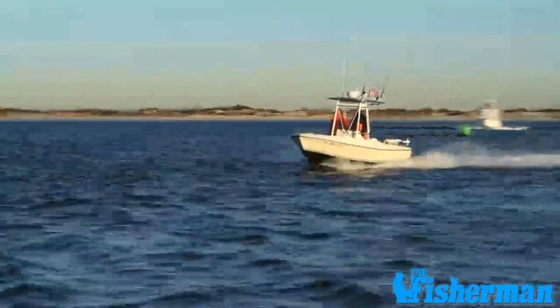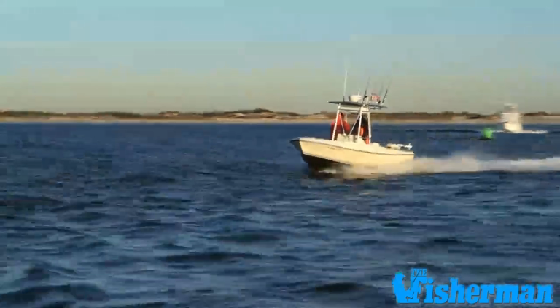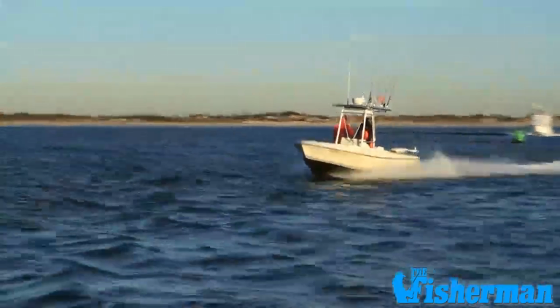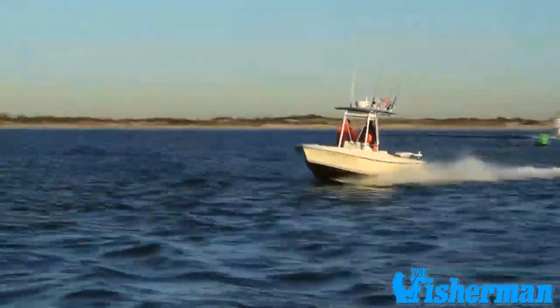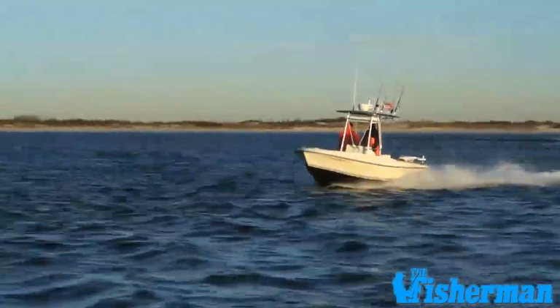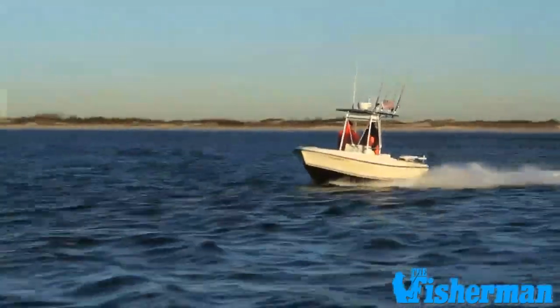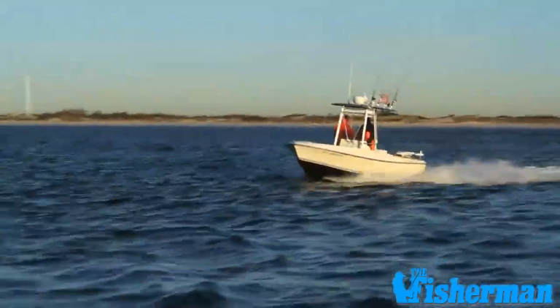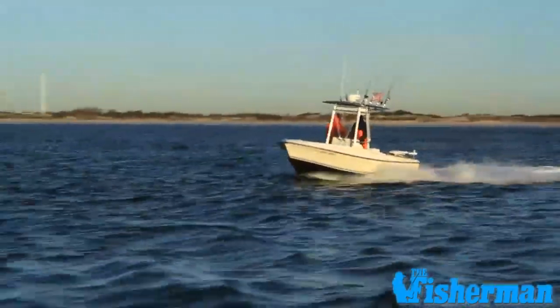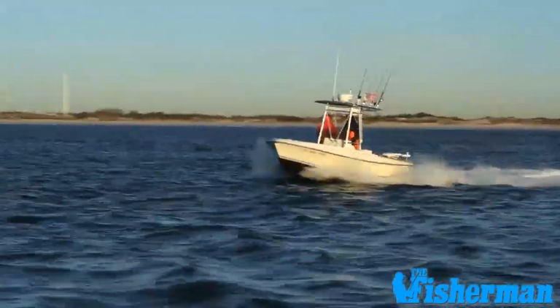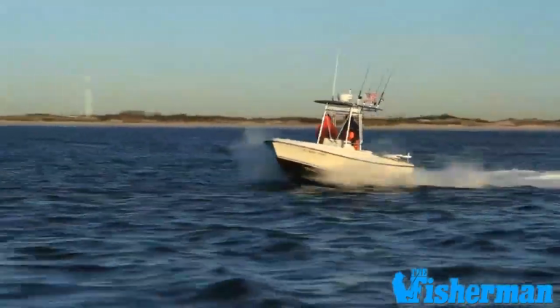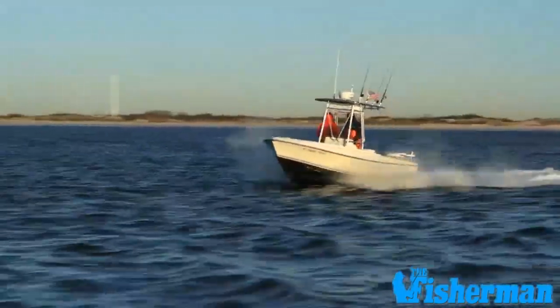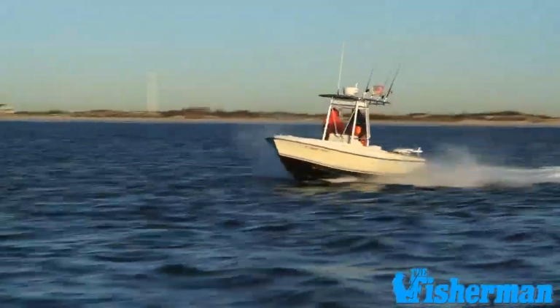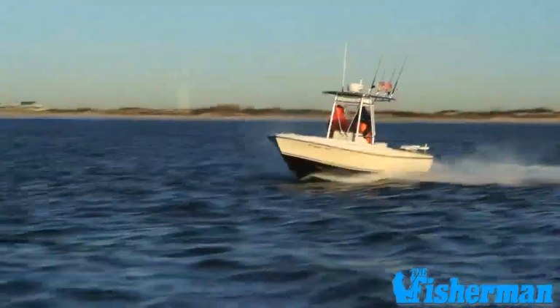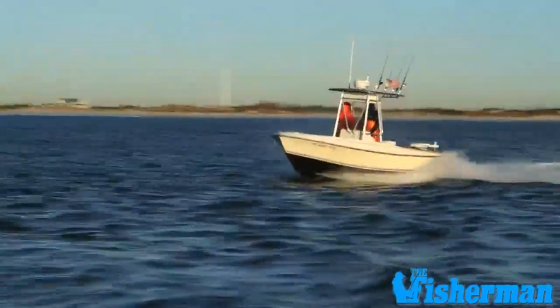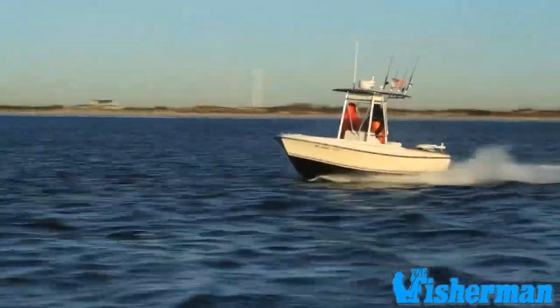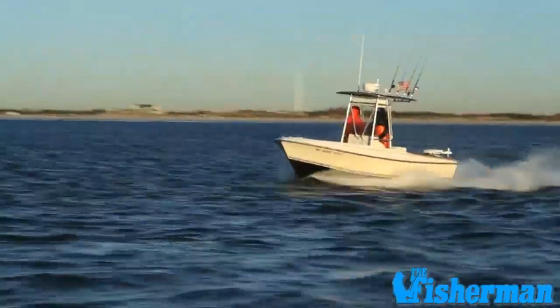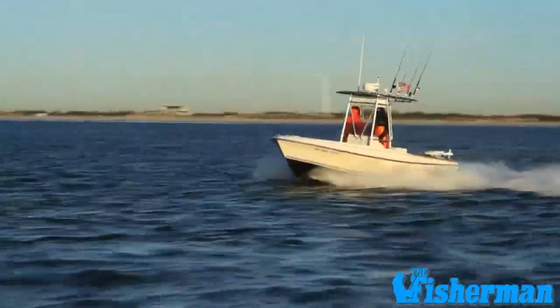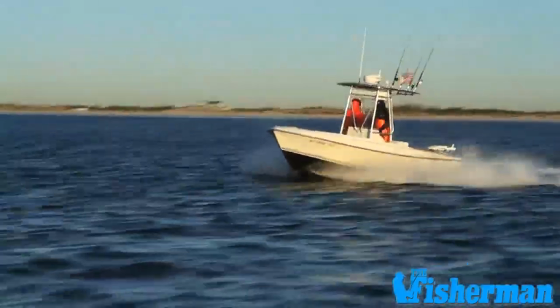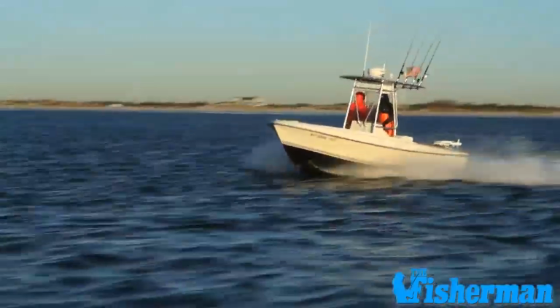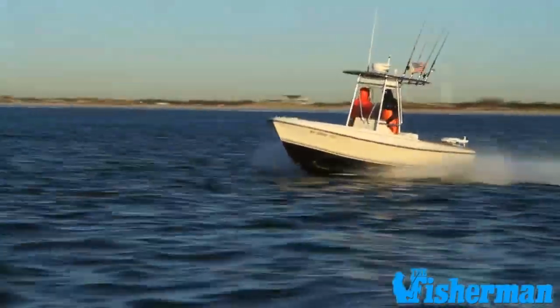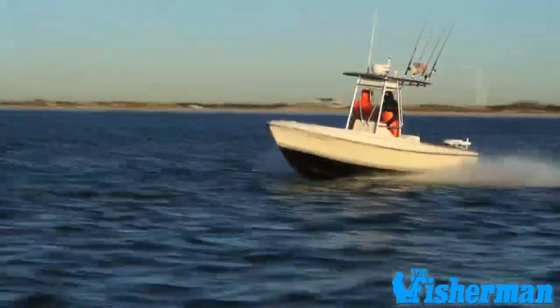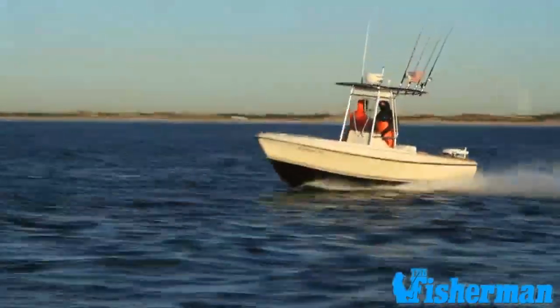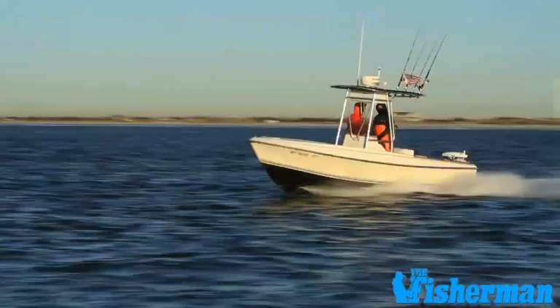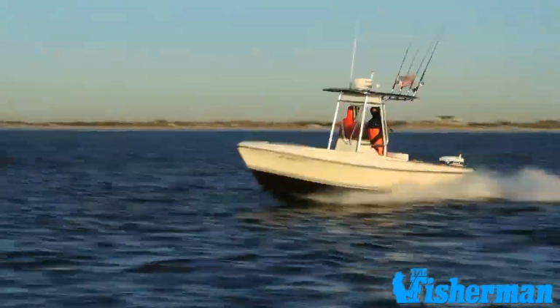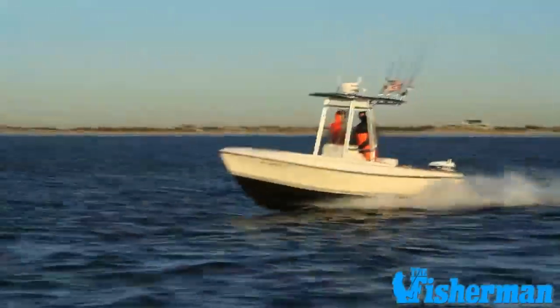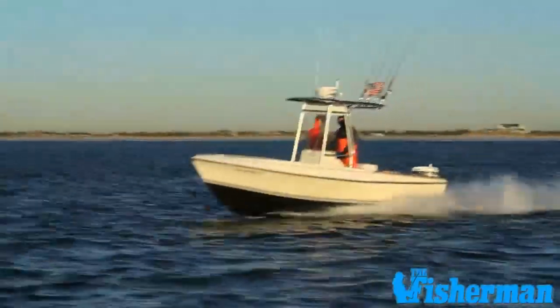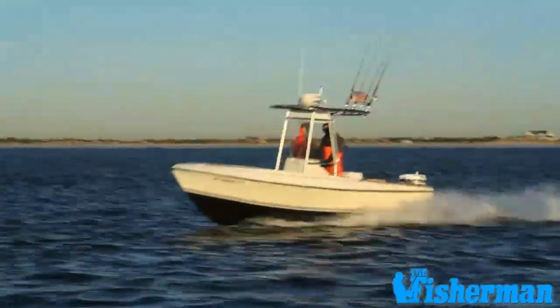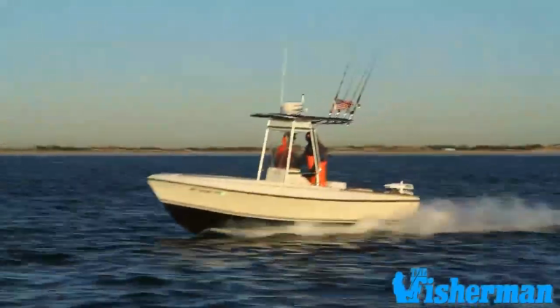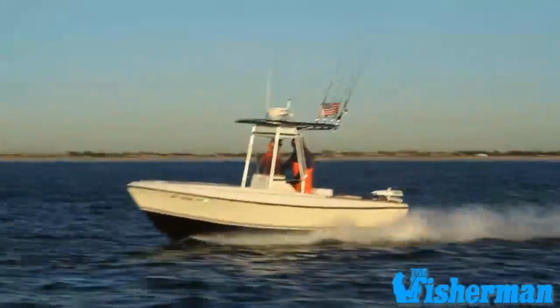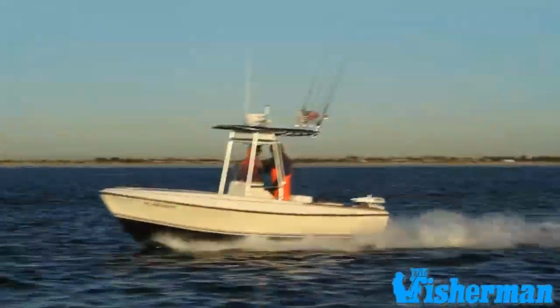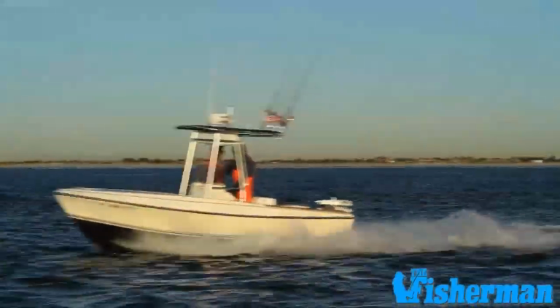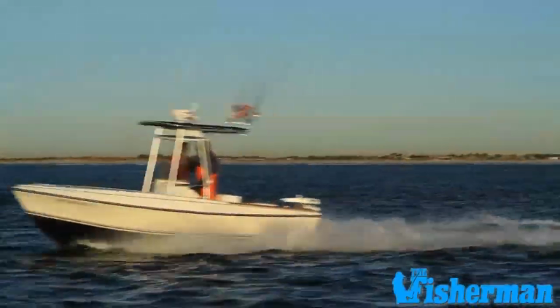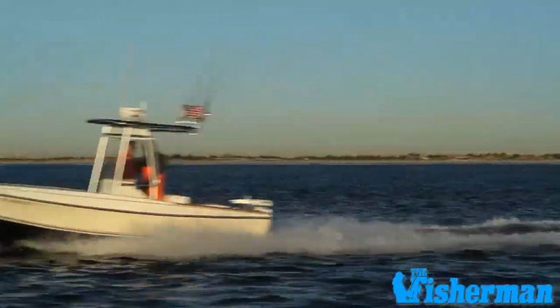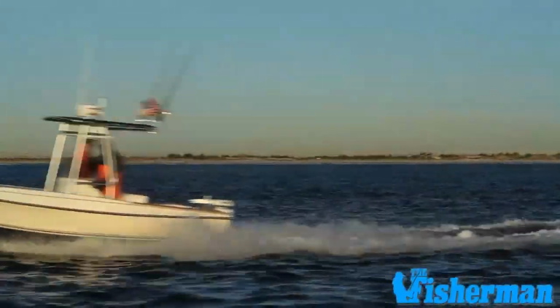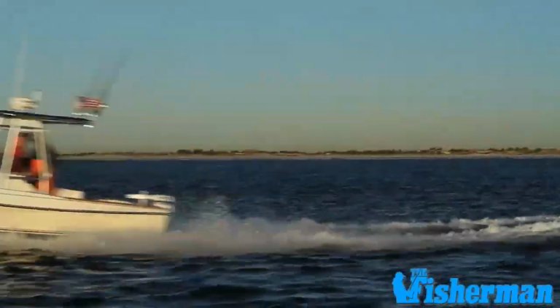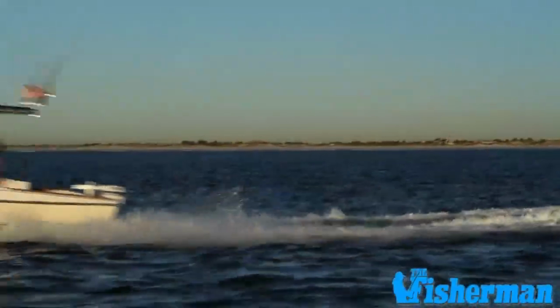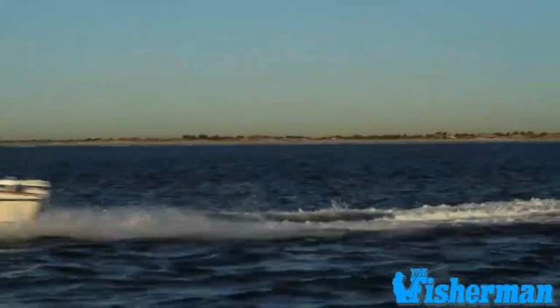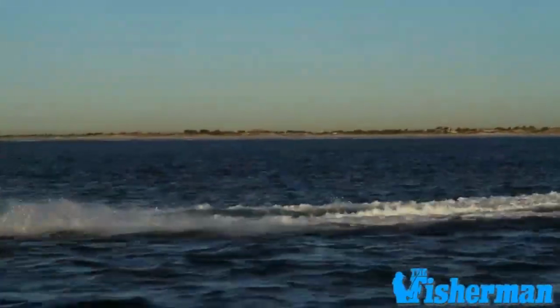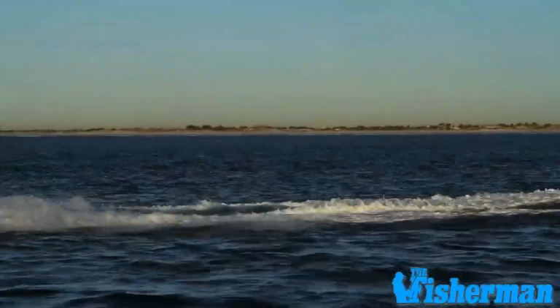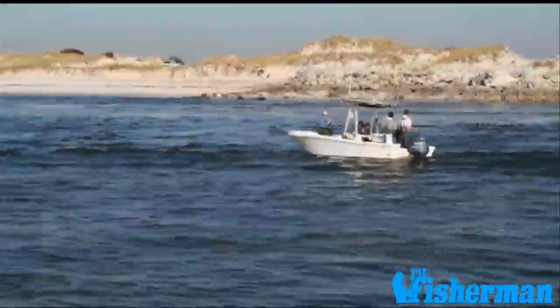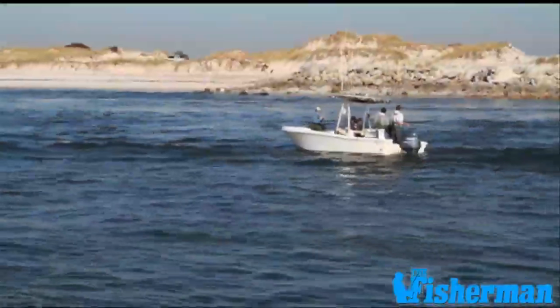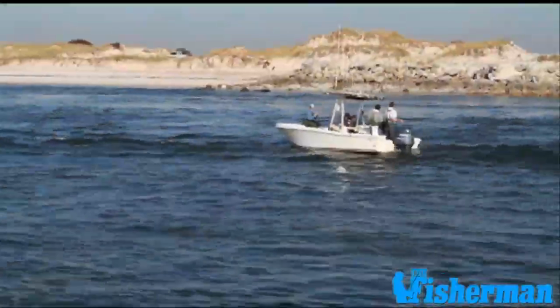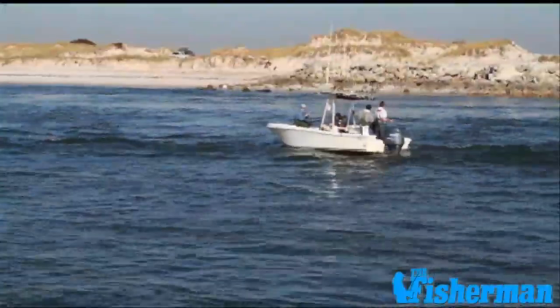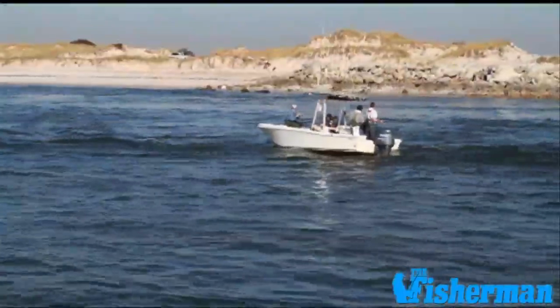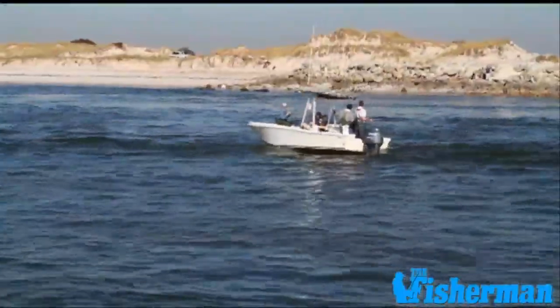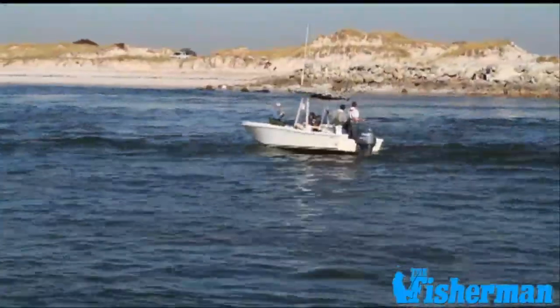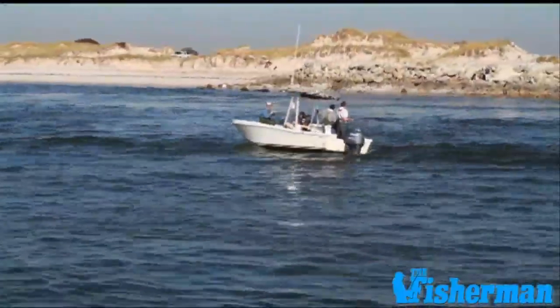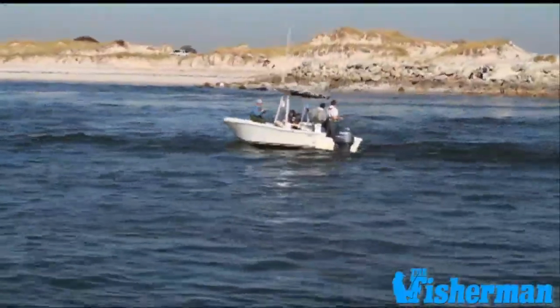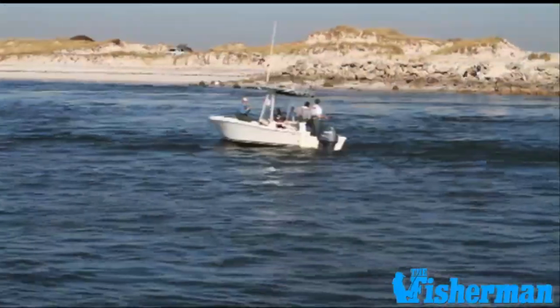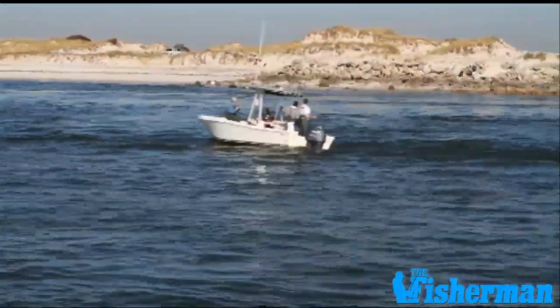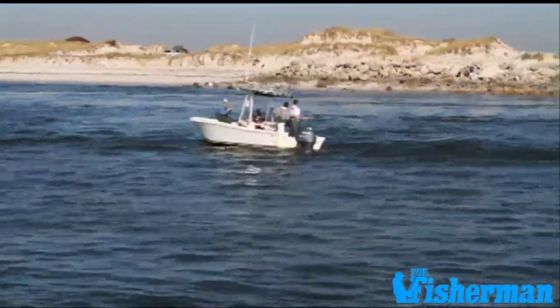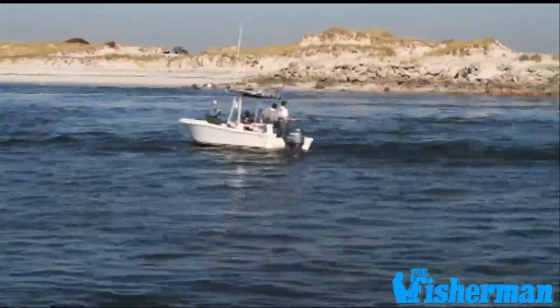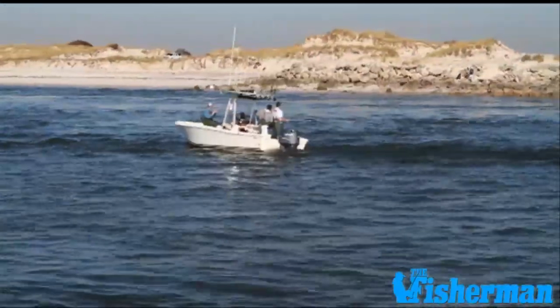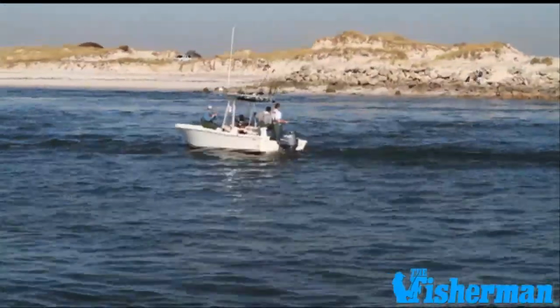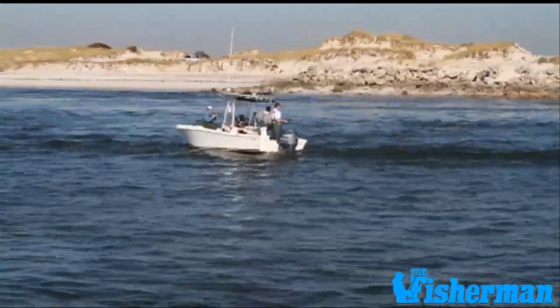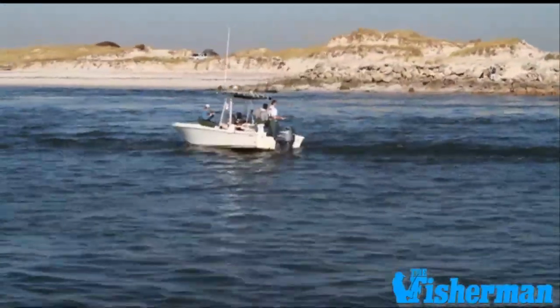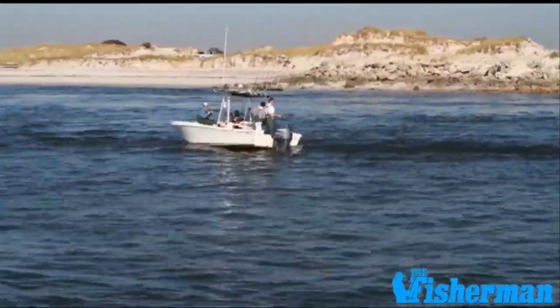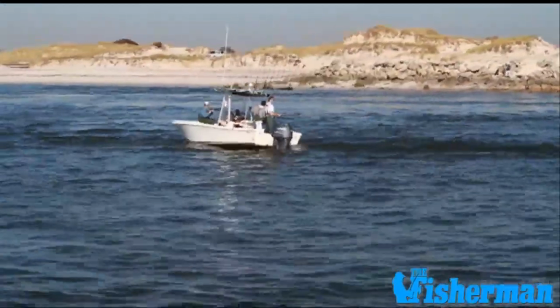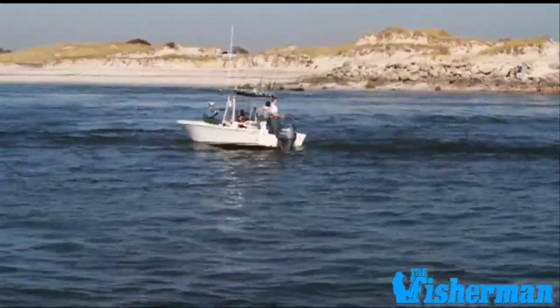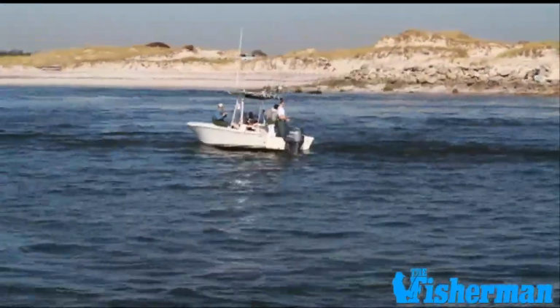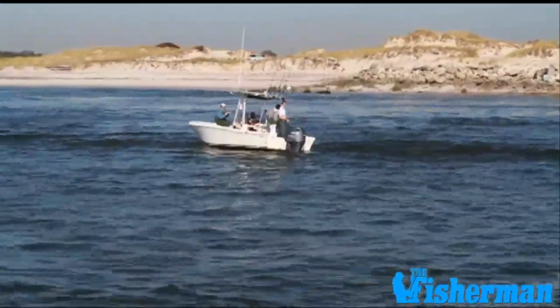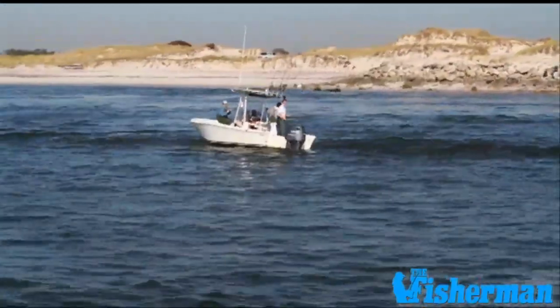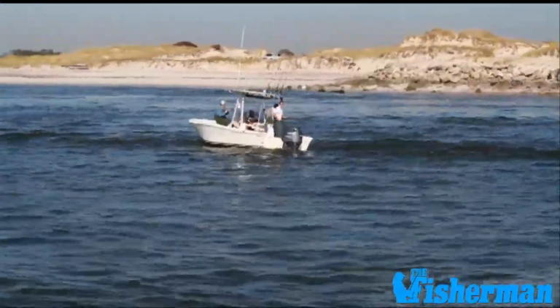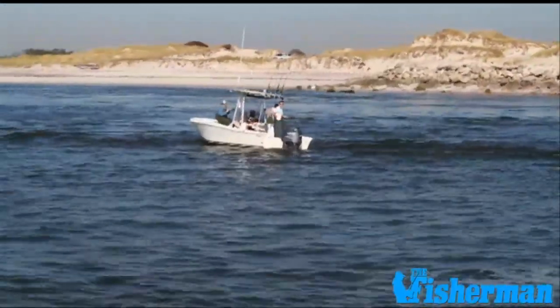With the average fishing boat on the water being around 20 years old, you may be fishing from a floating time bomb and not even know it.